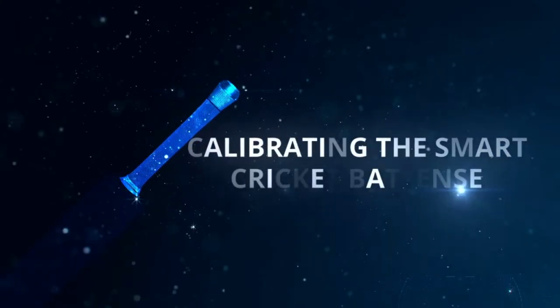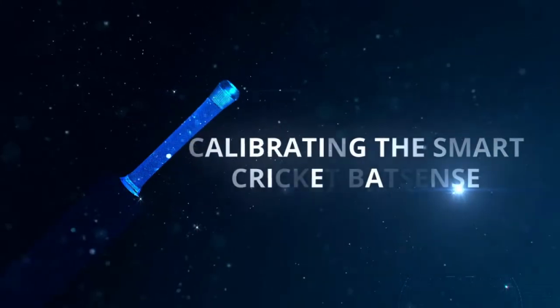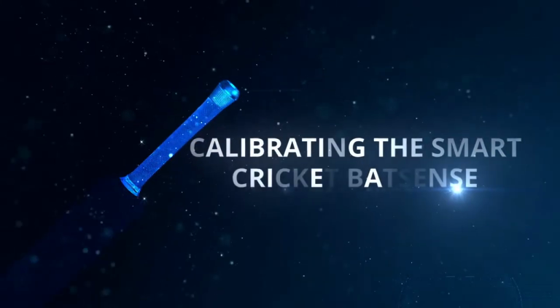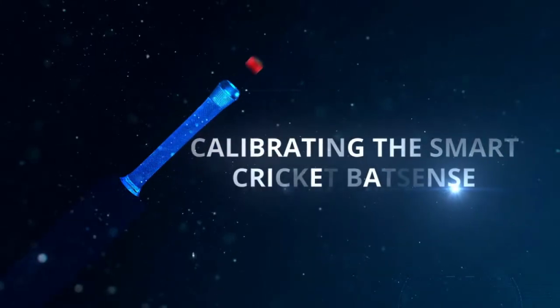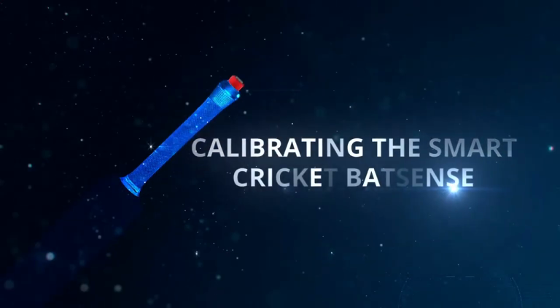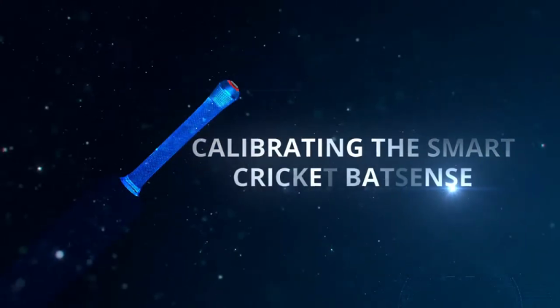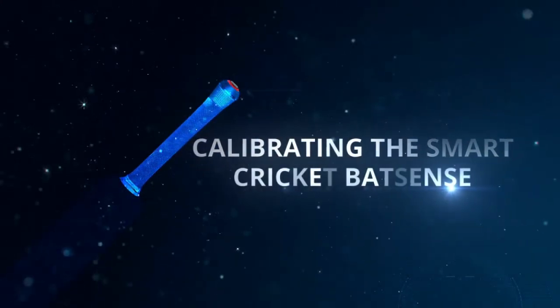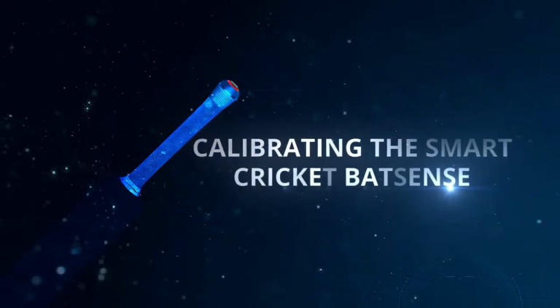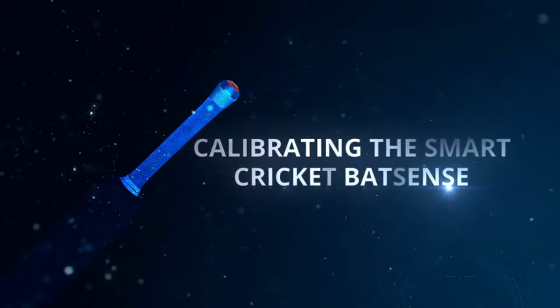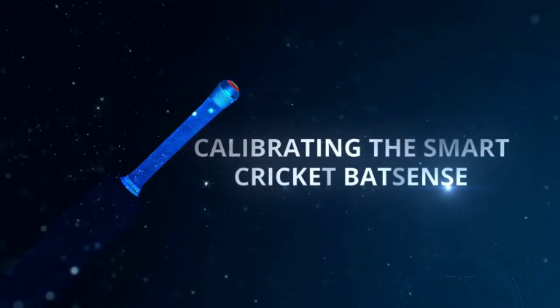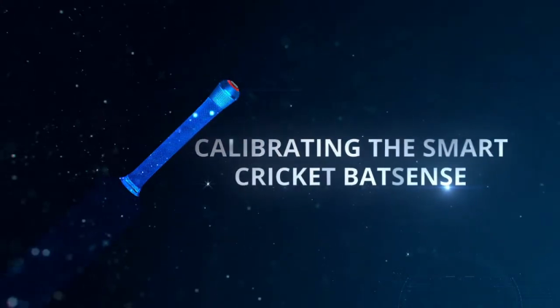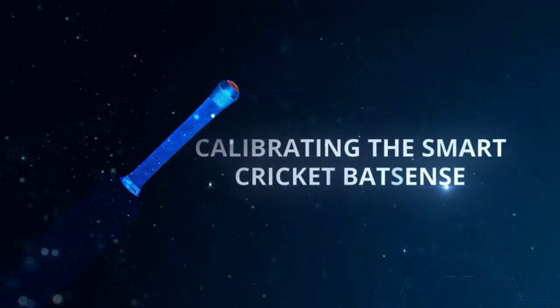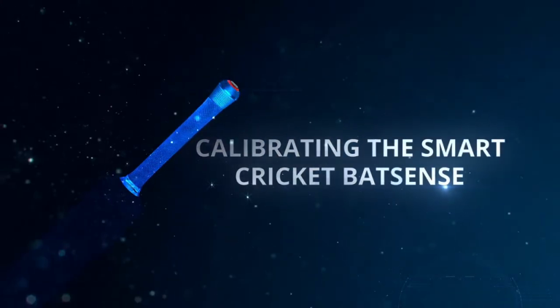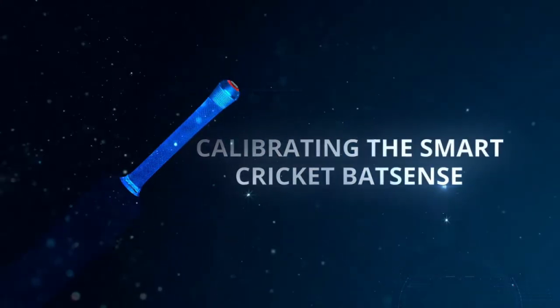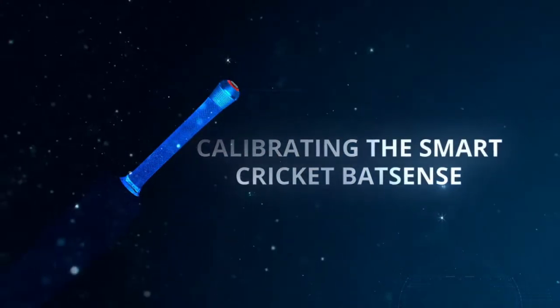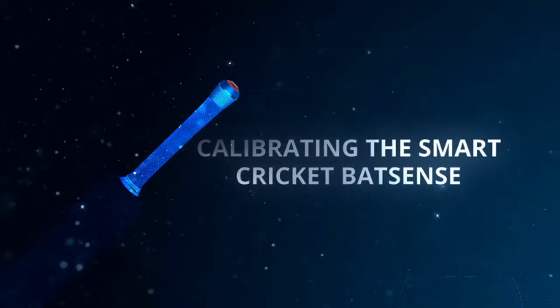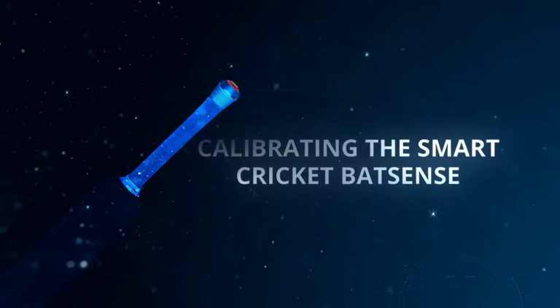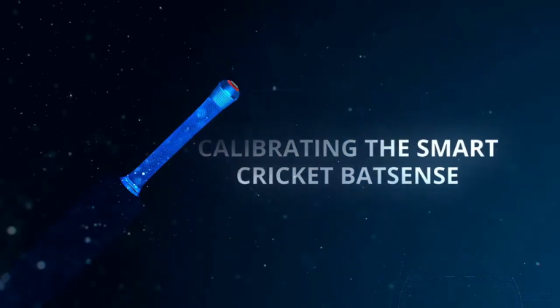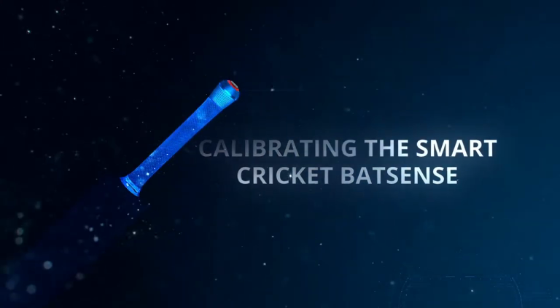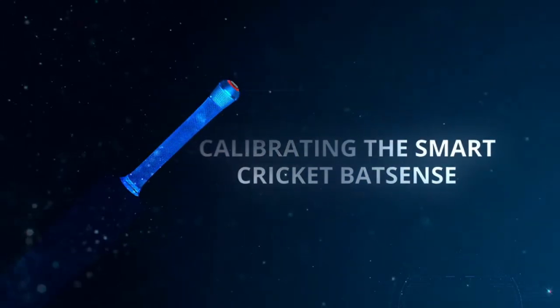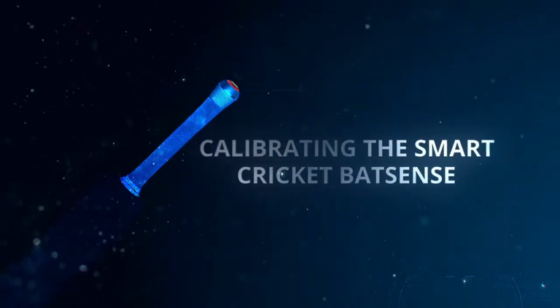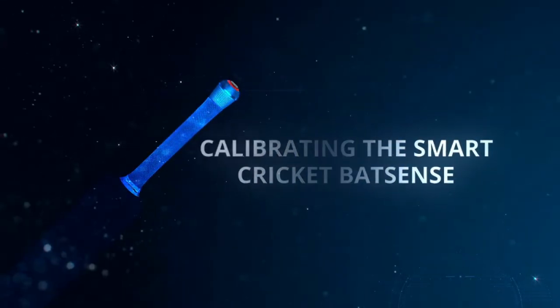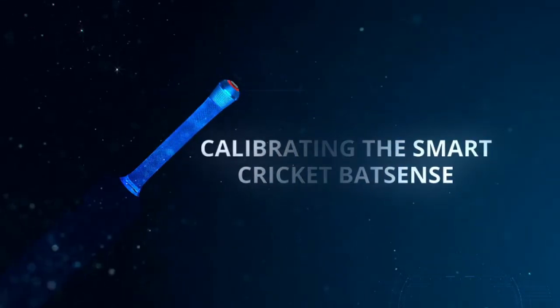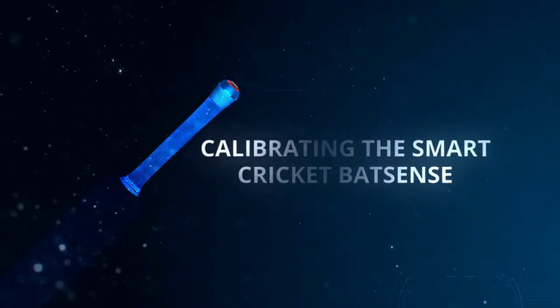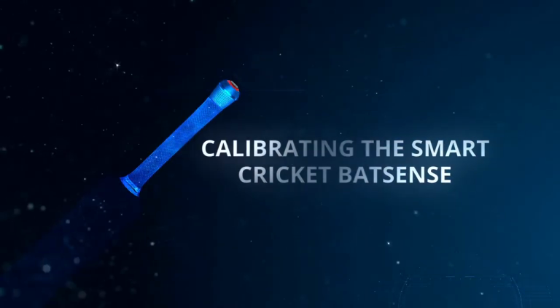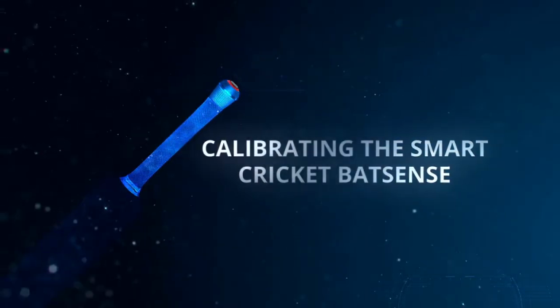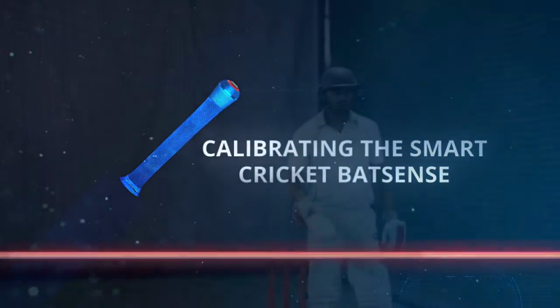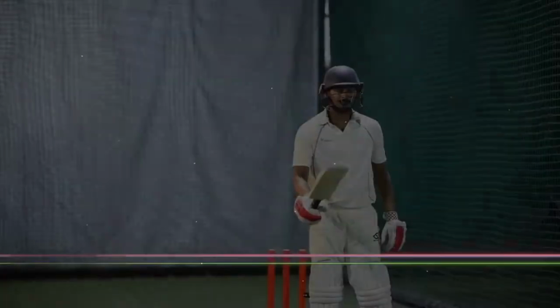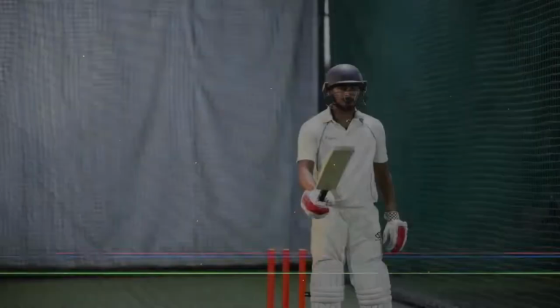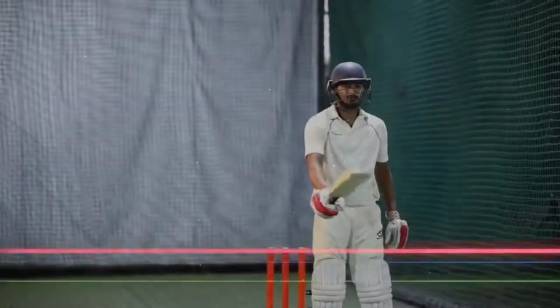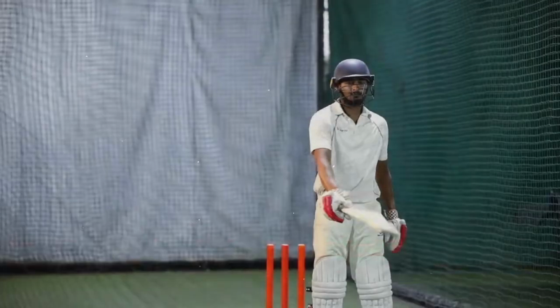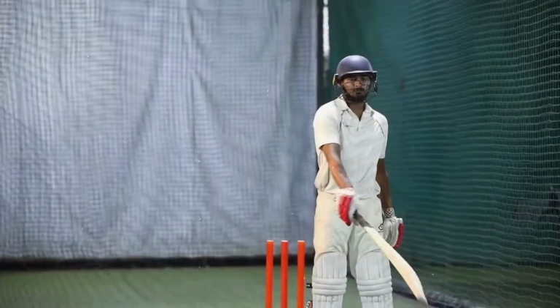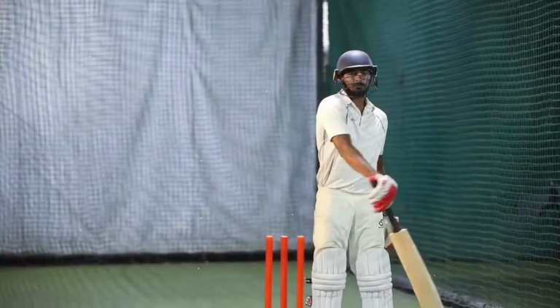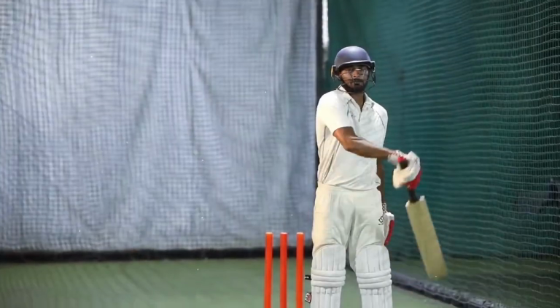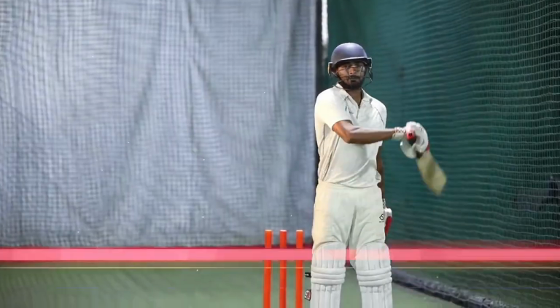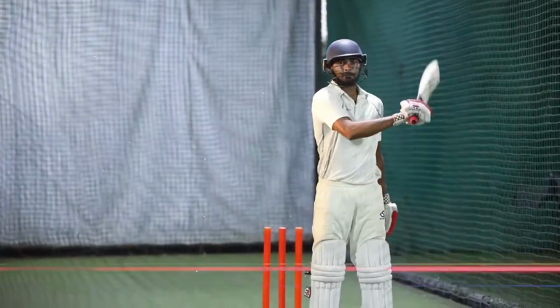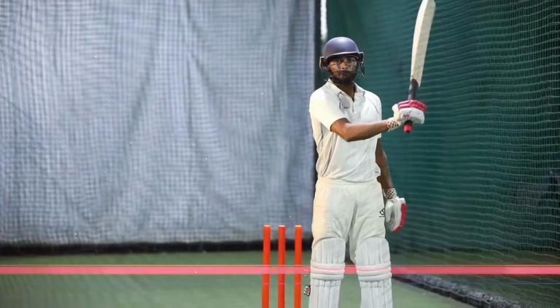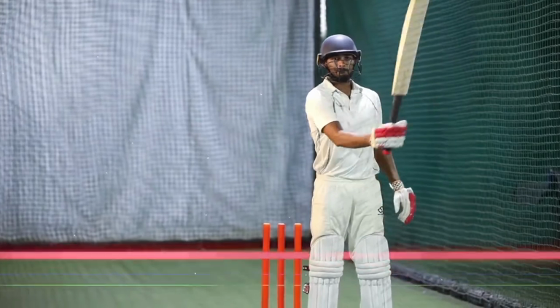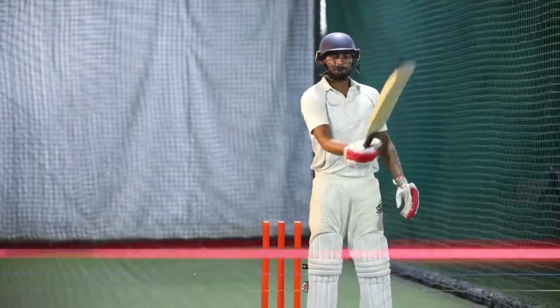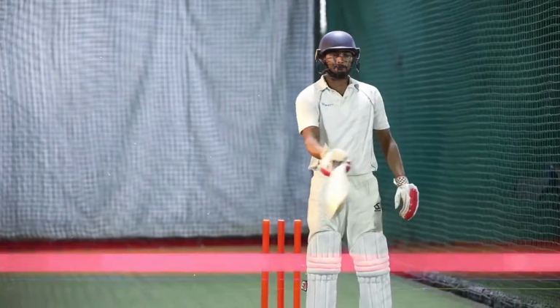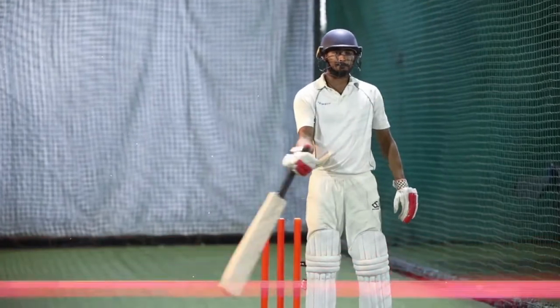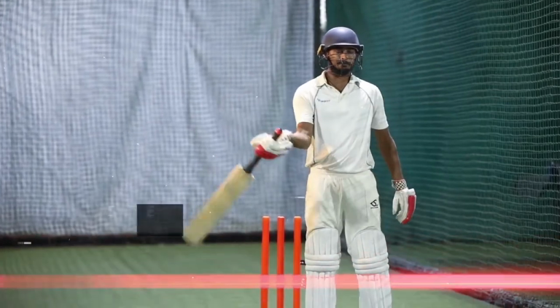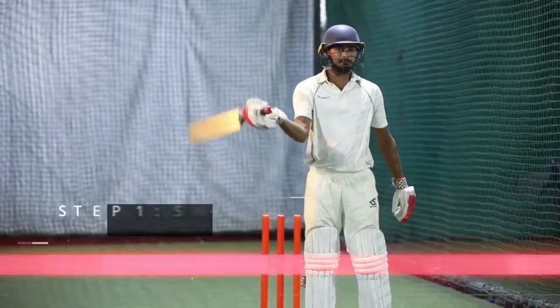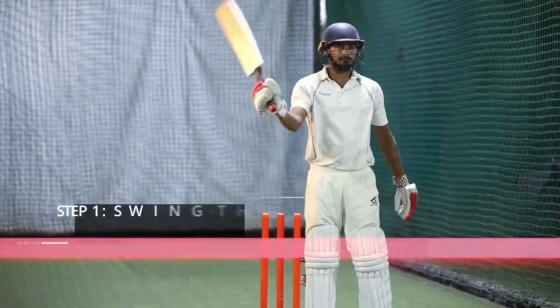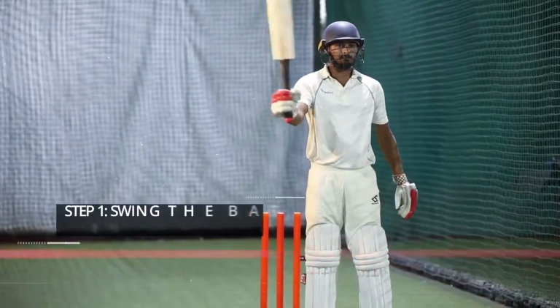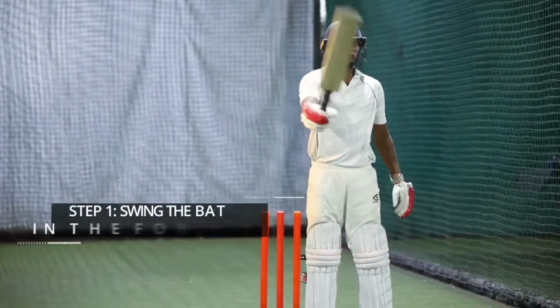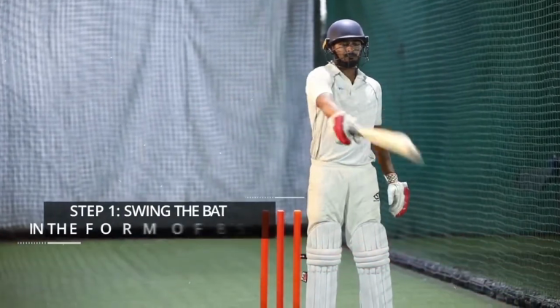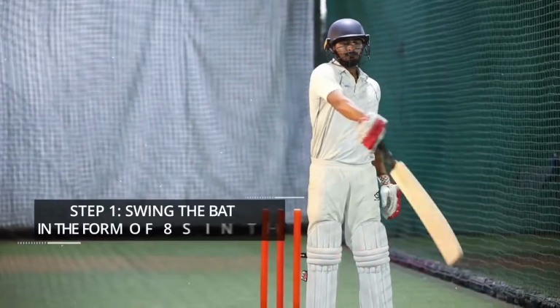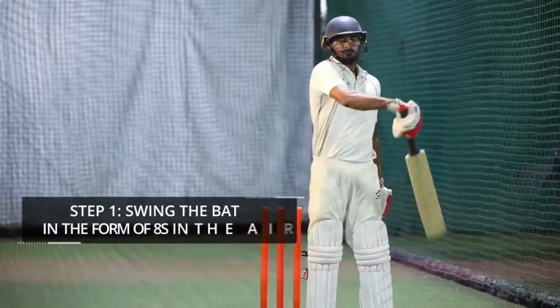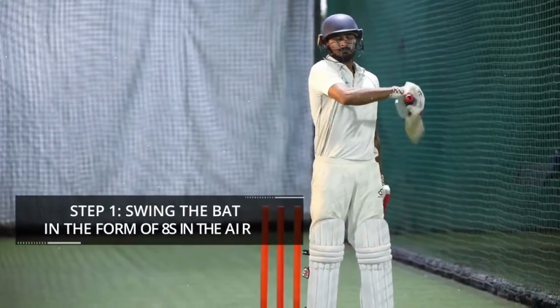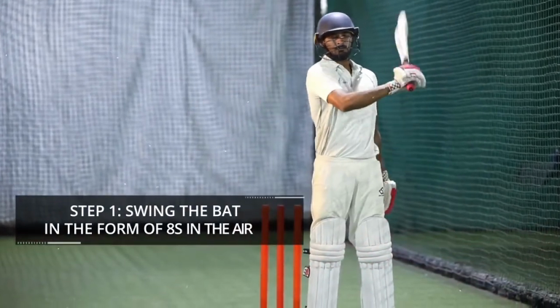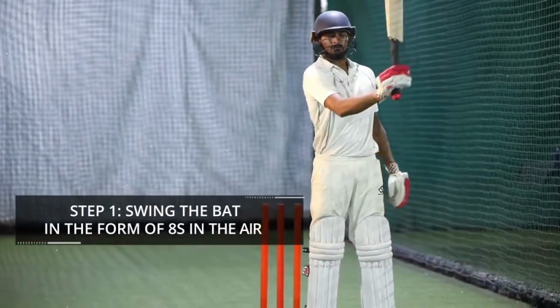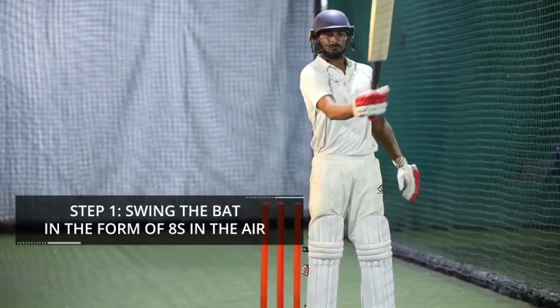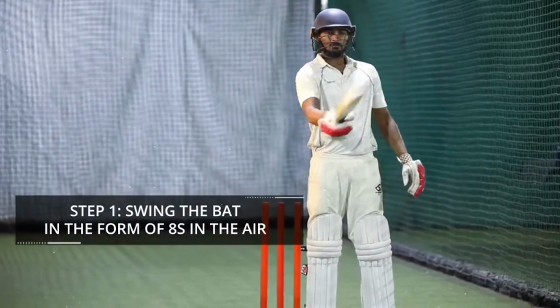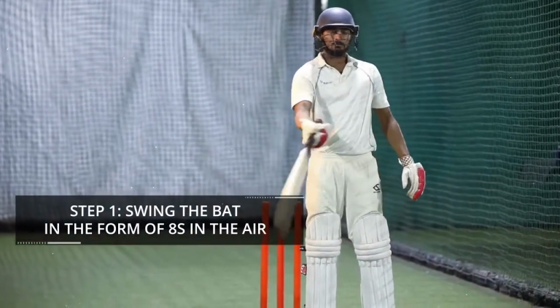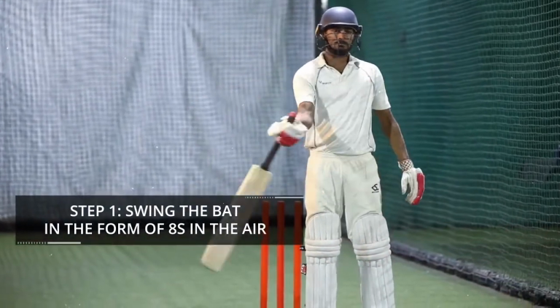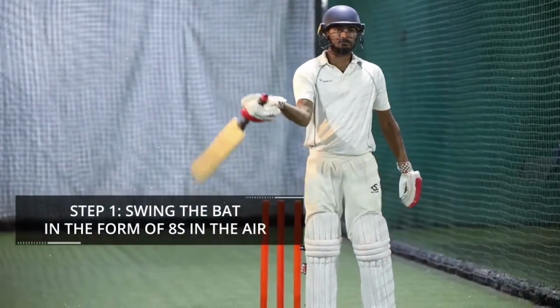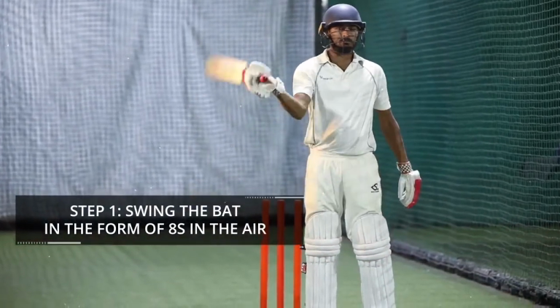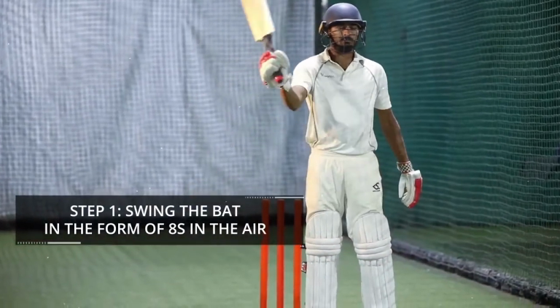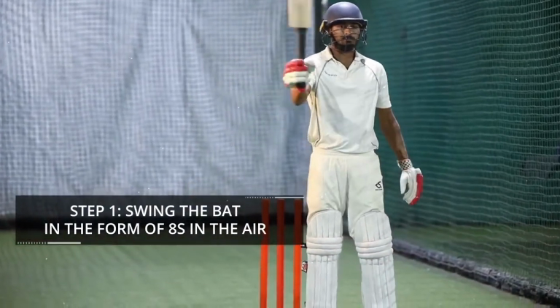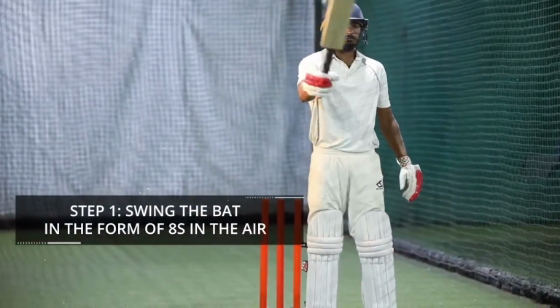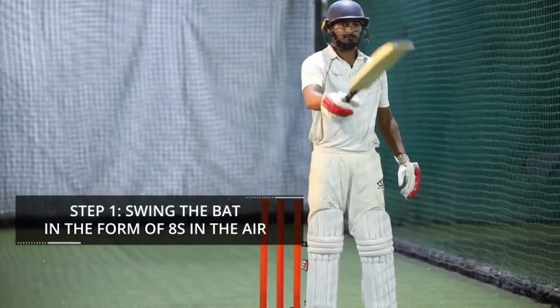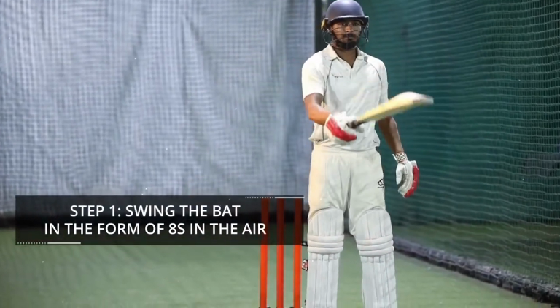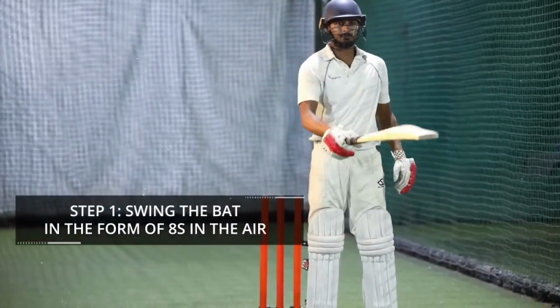Calibrating the bat sense is a simple three-step process. Step 1: Swing the bat in the form of 8's in the air.